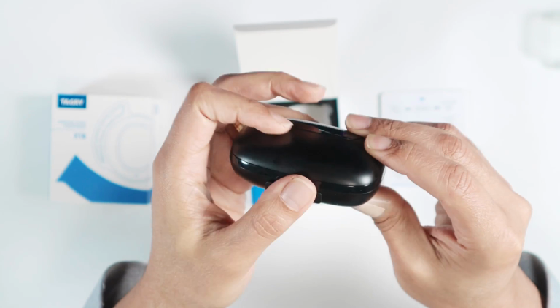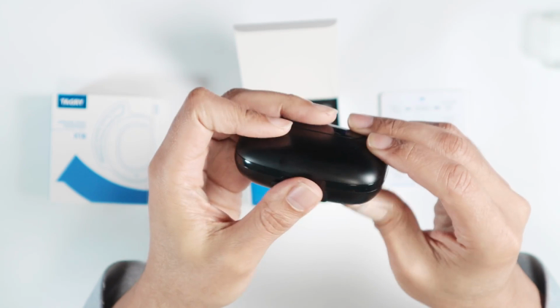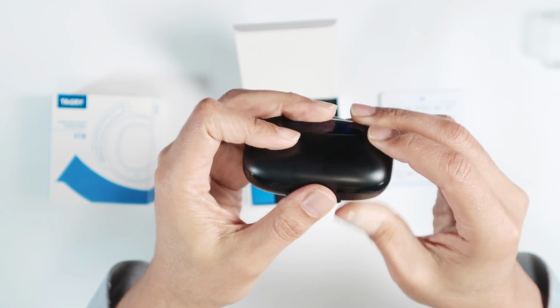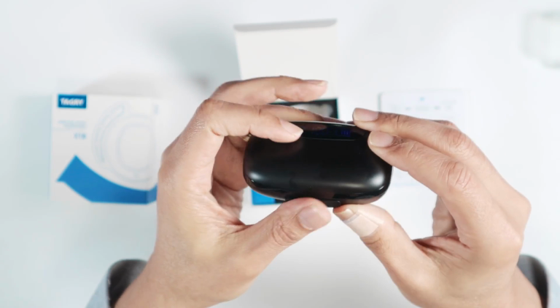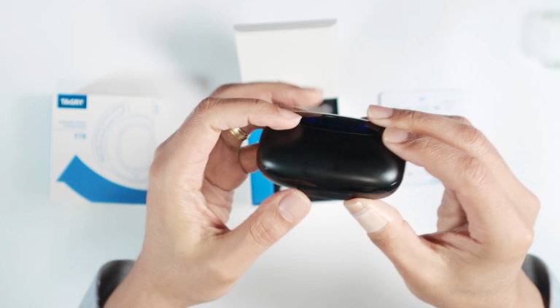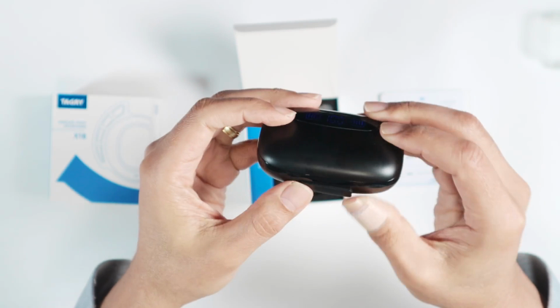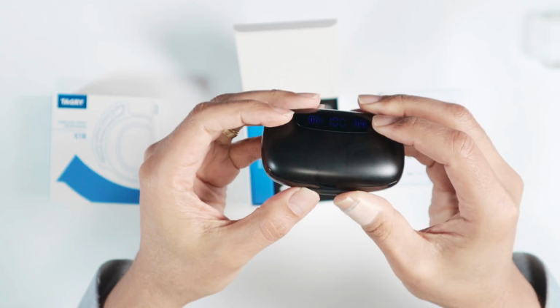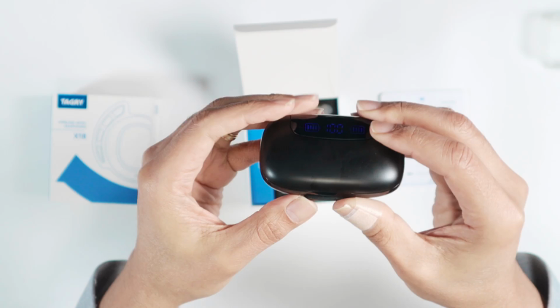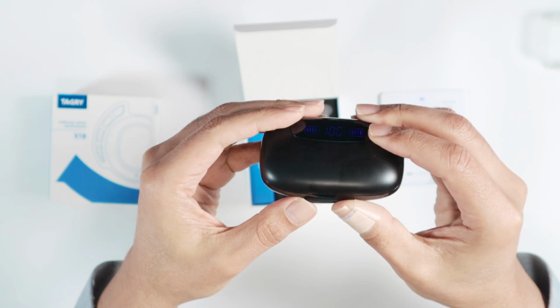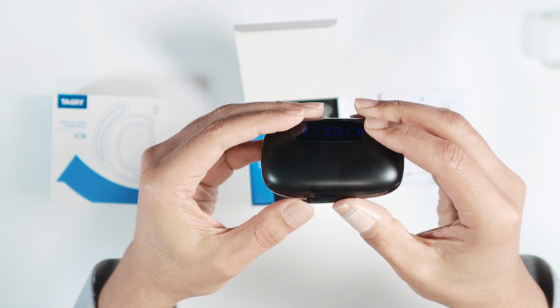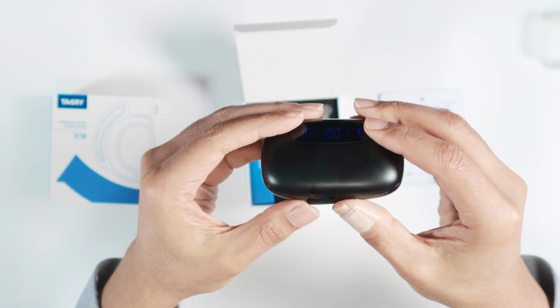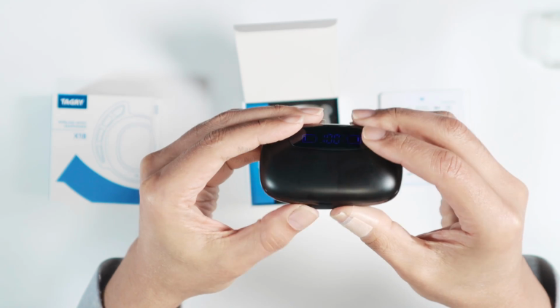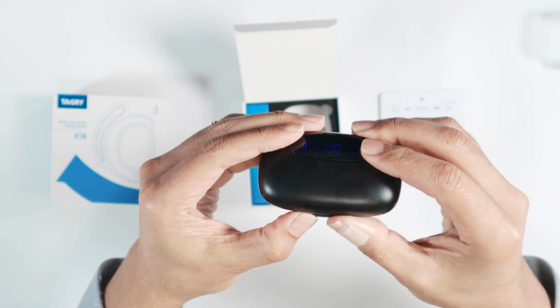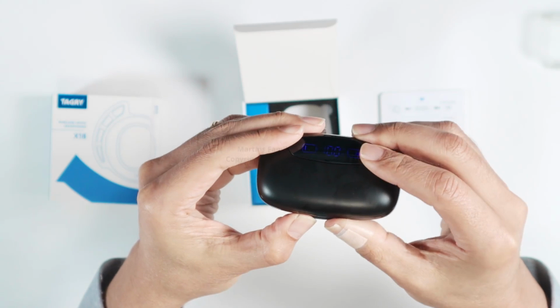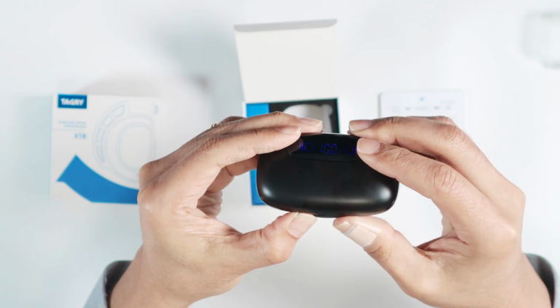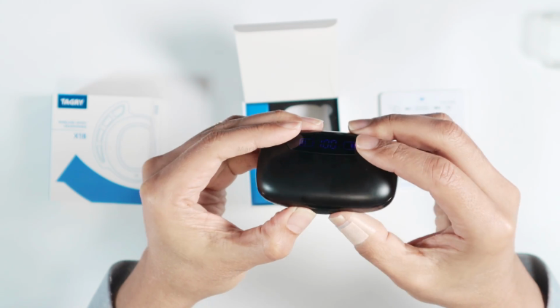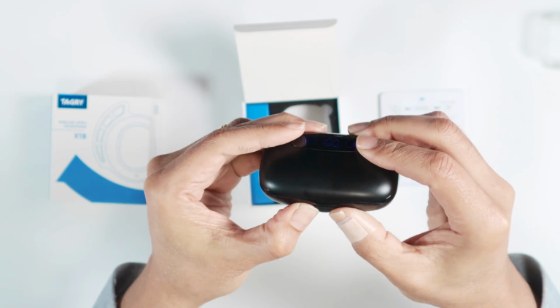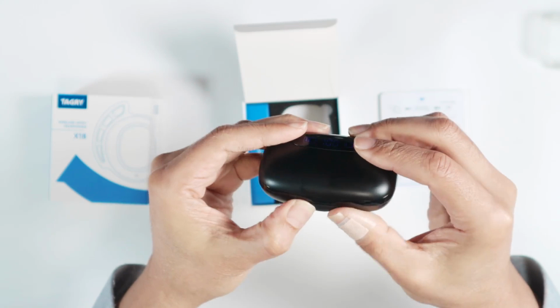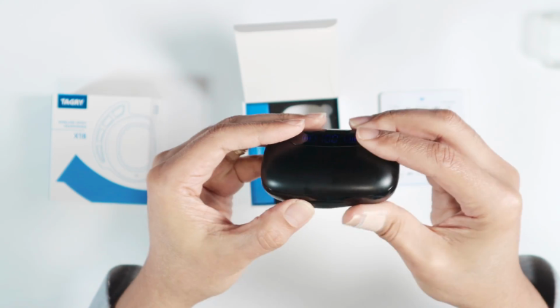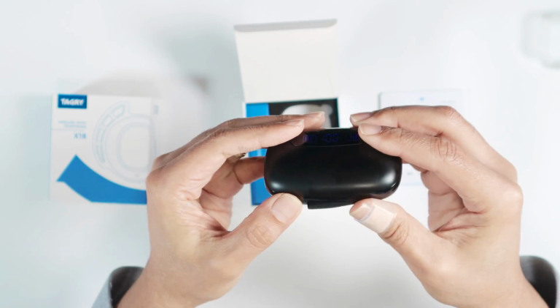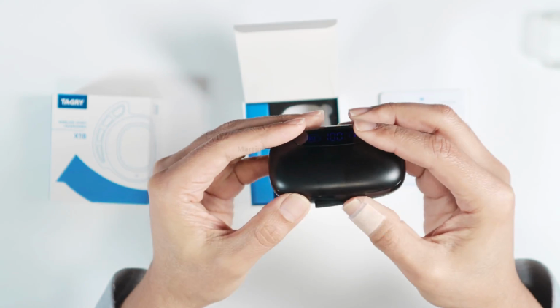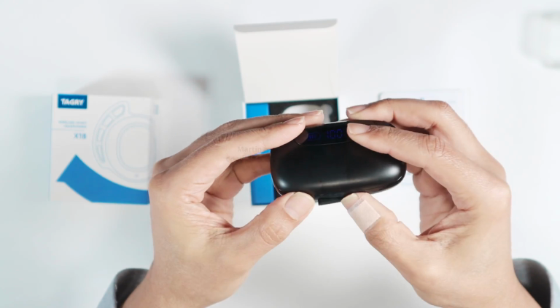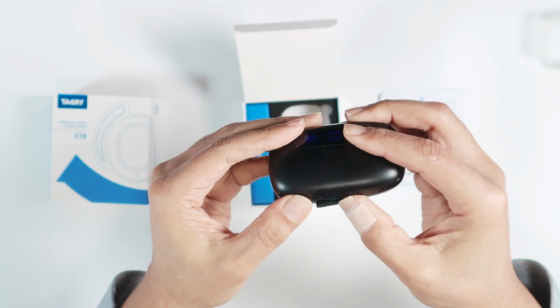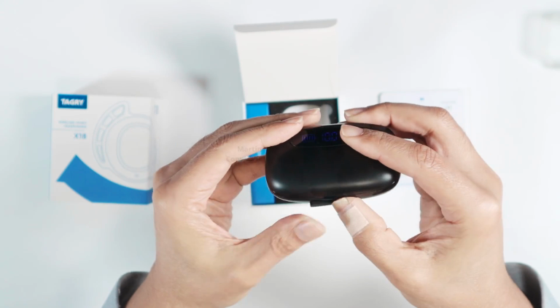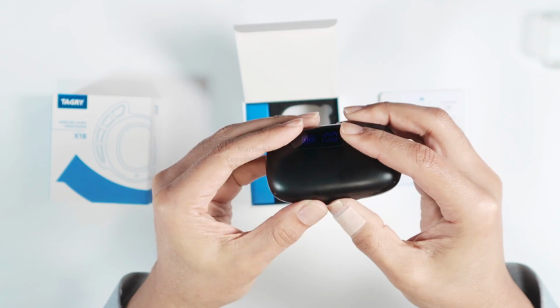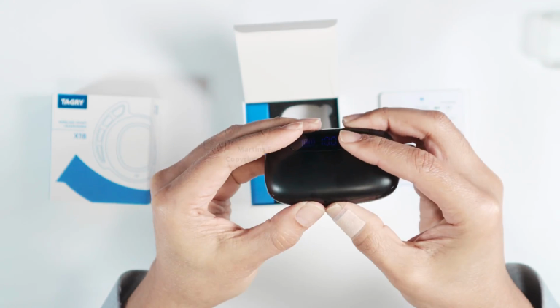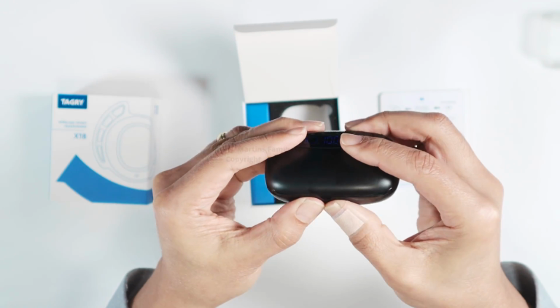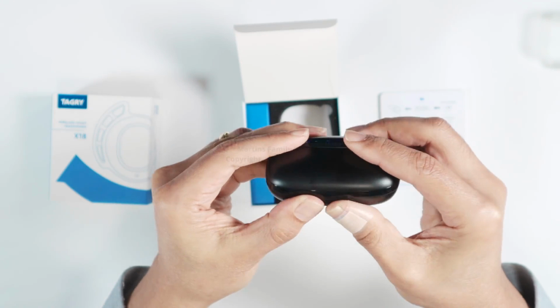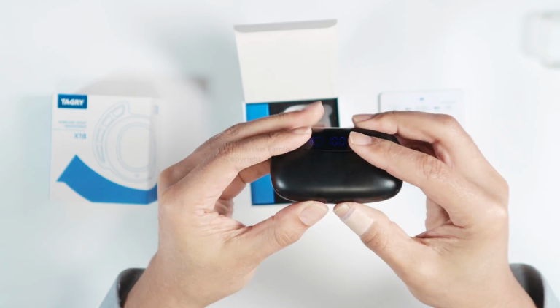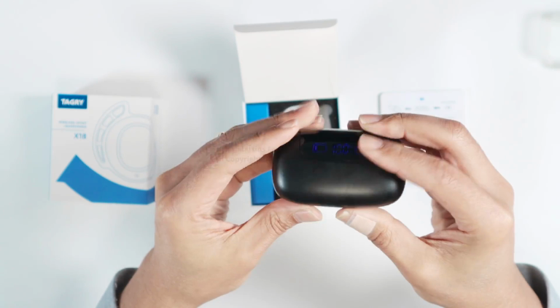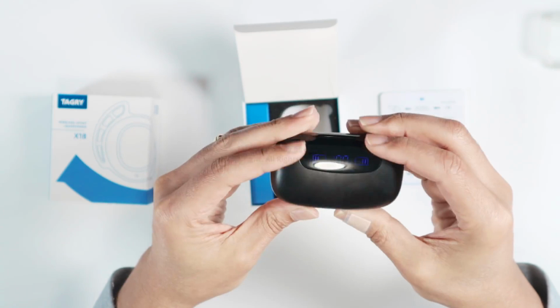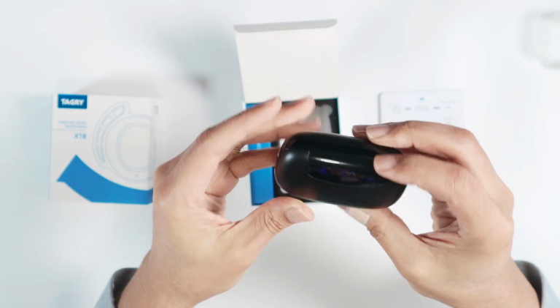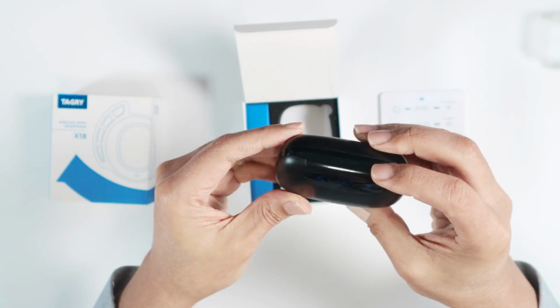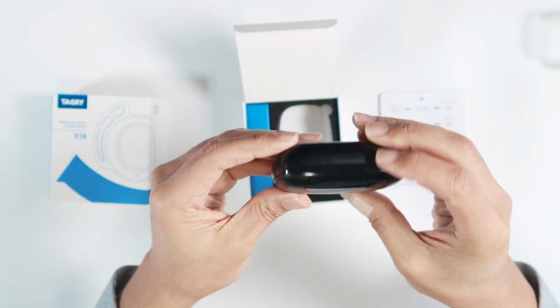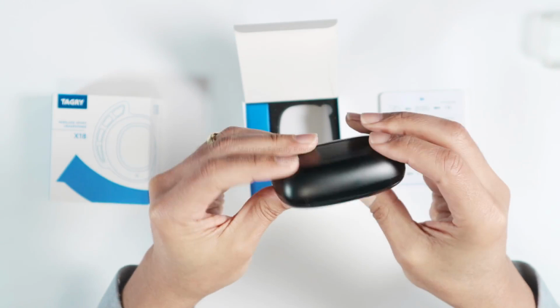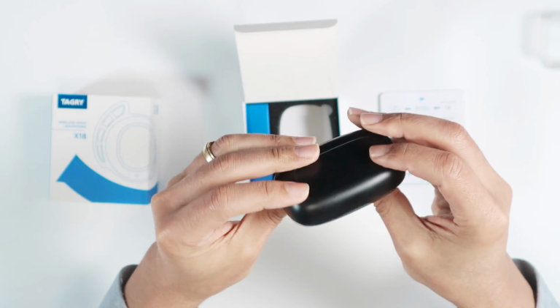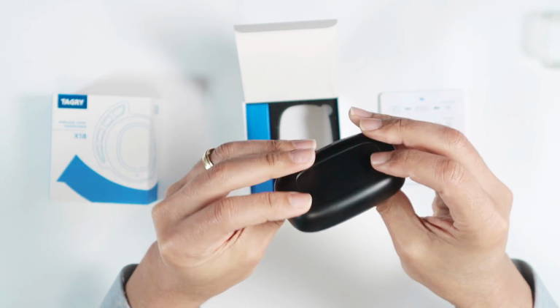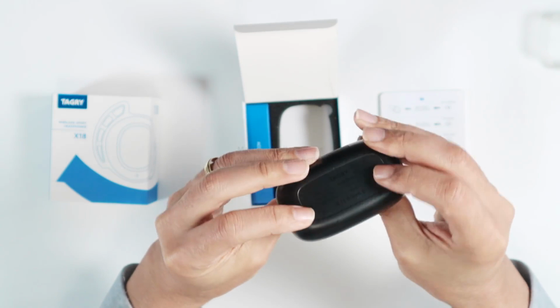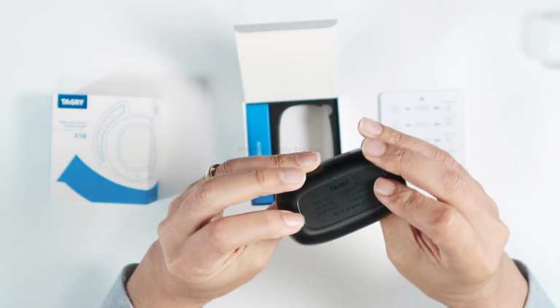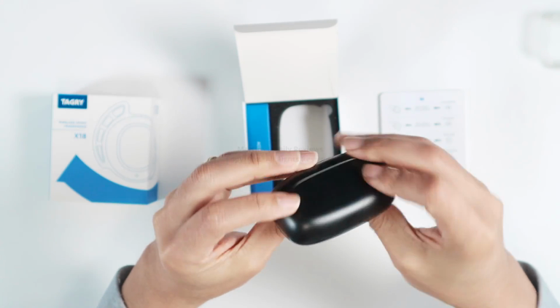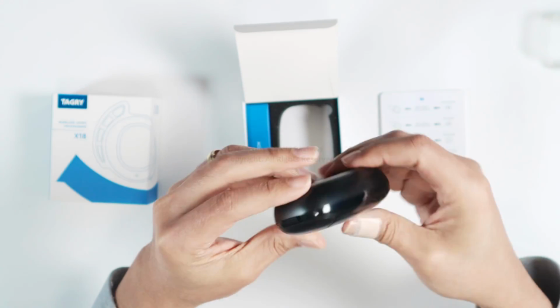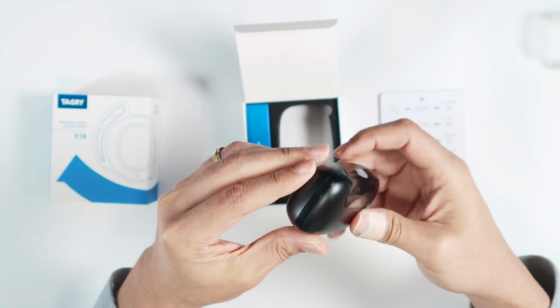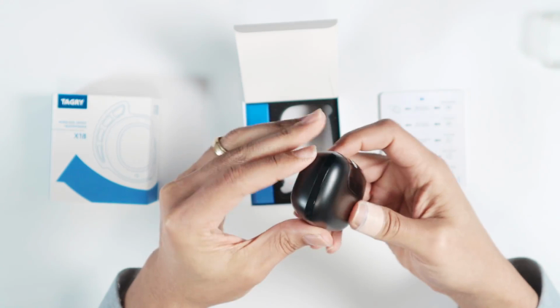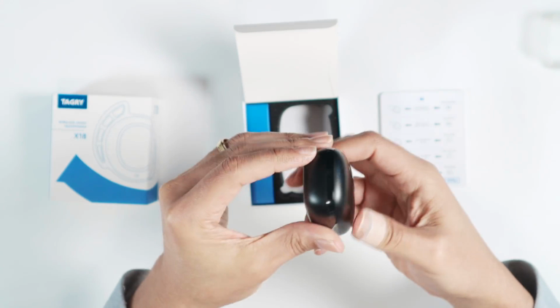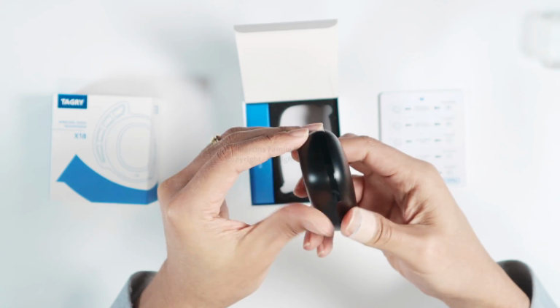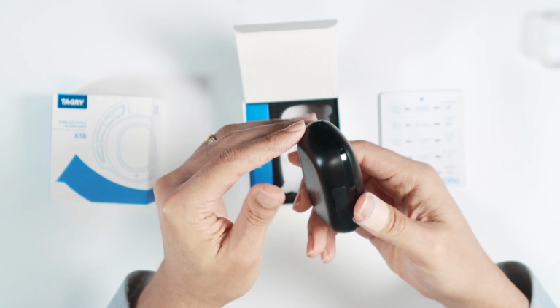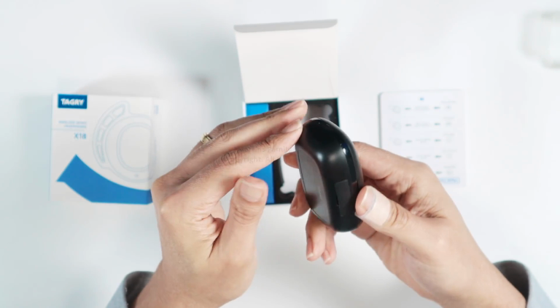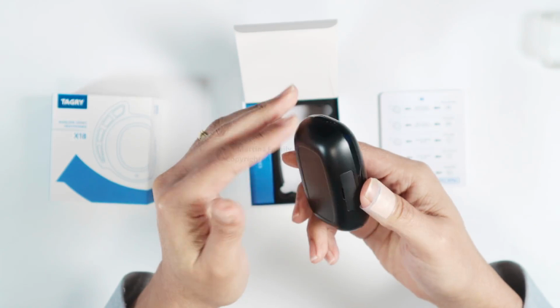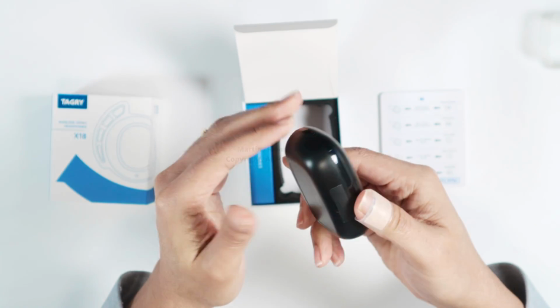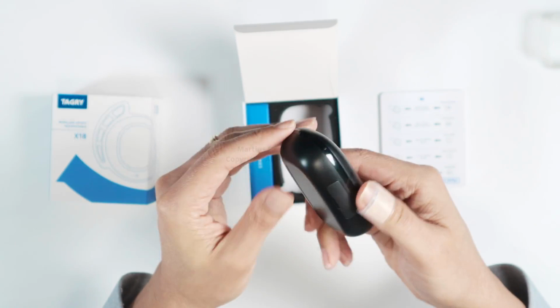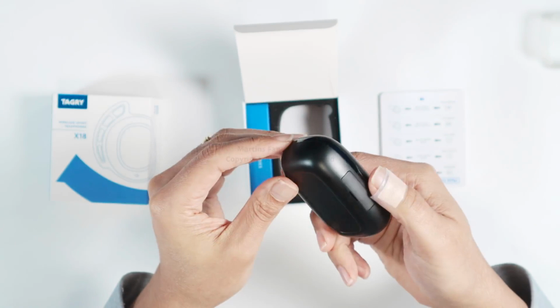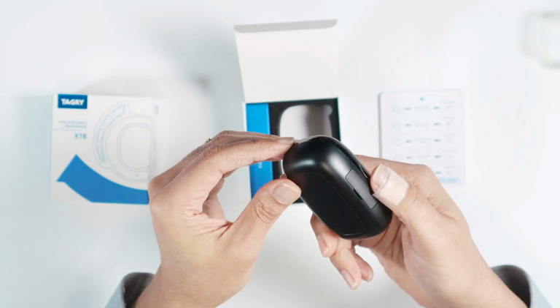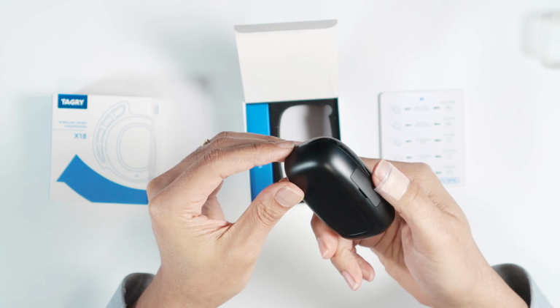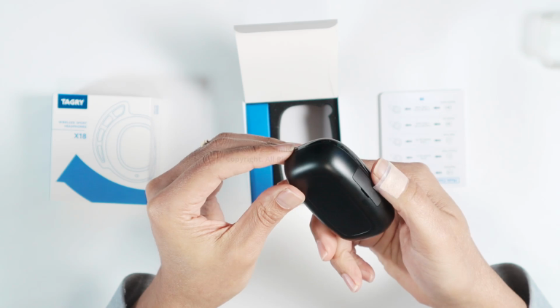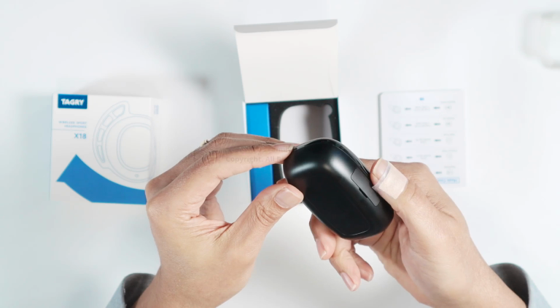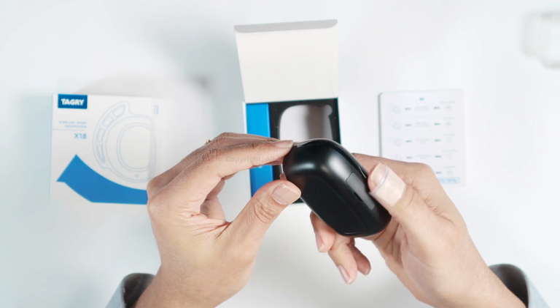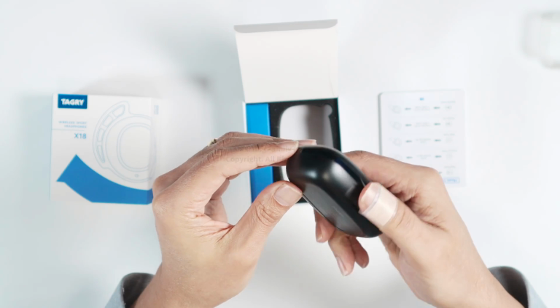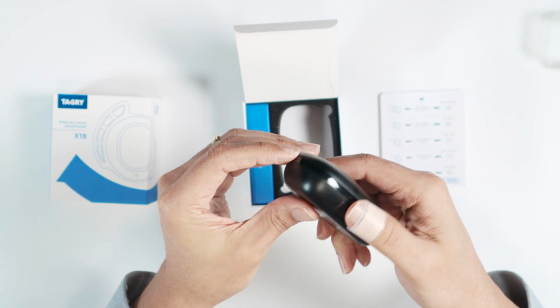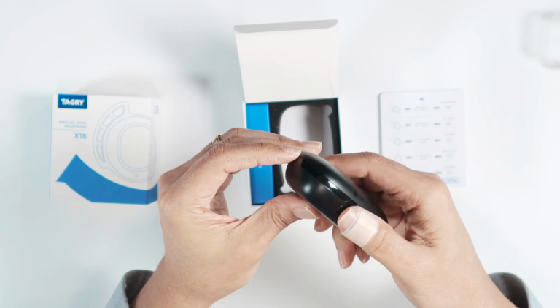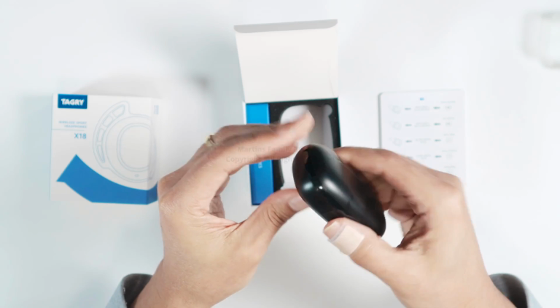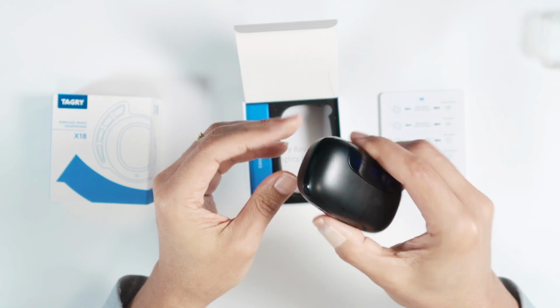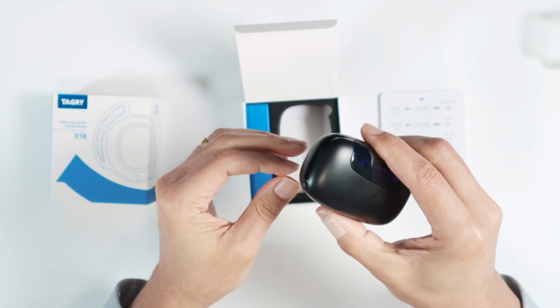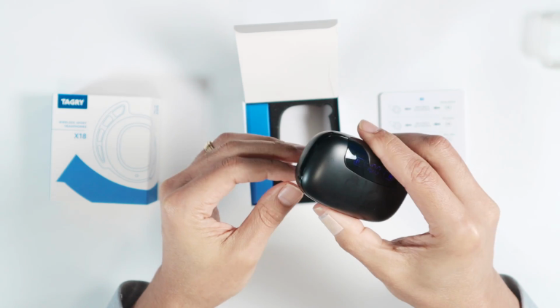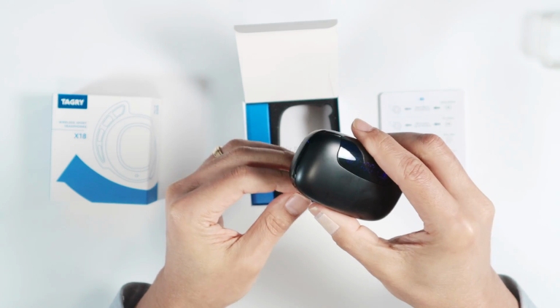The case is pretty good, pretty nice. You can just close it here. Pretty good one — I like it.